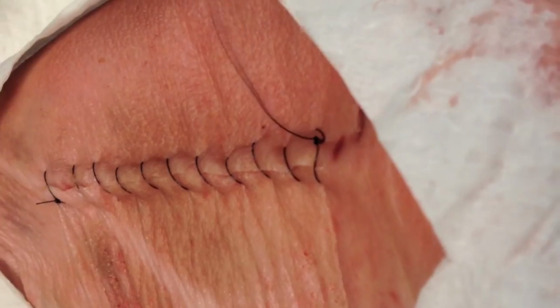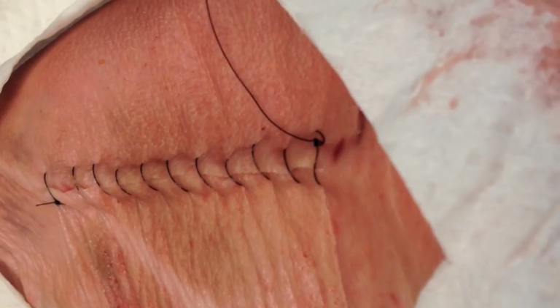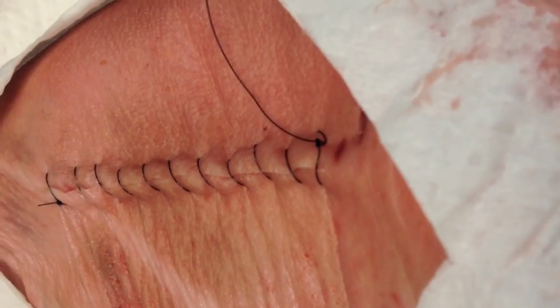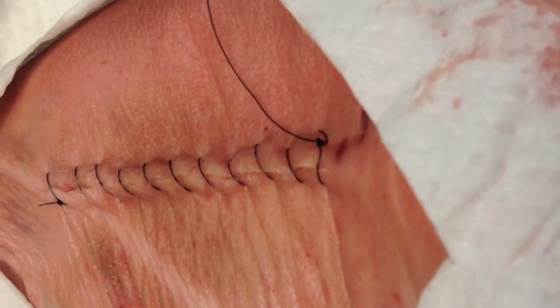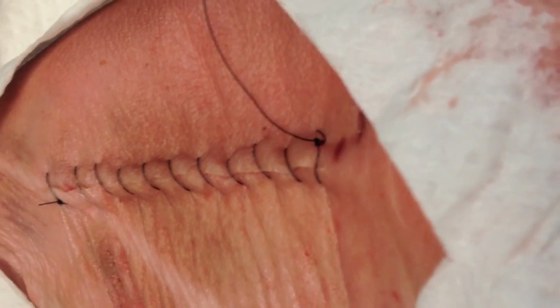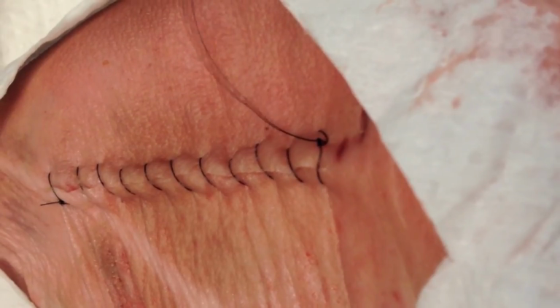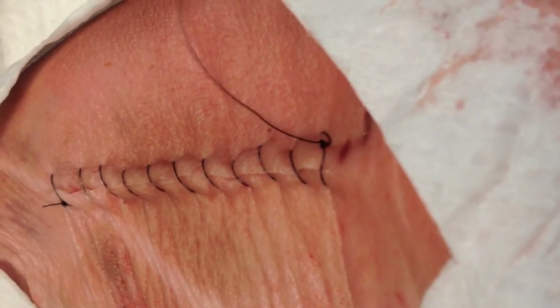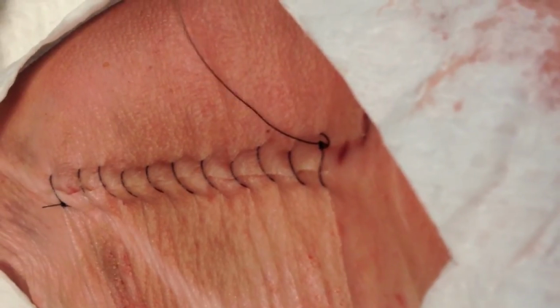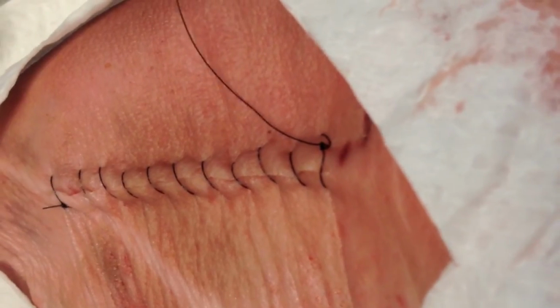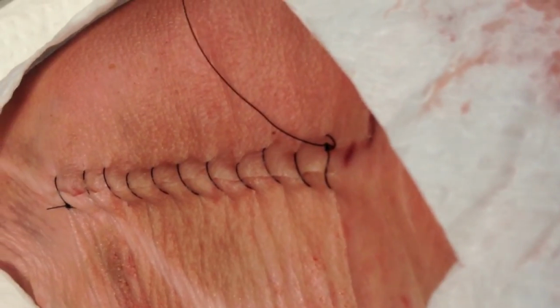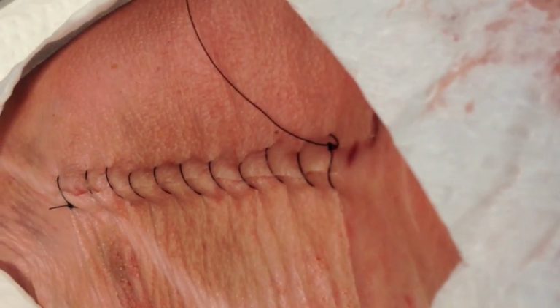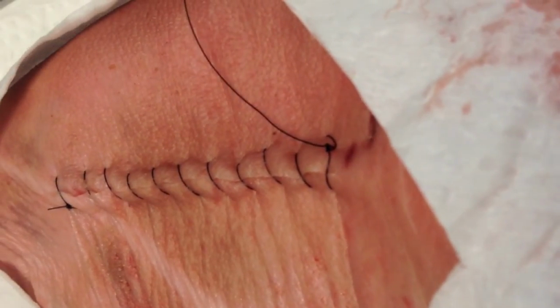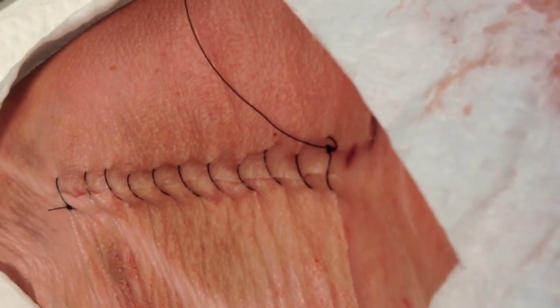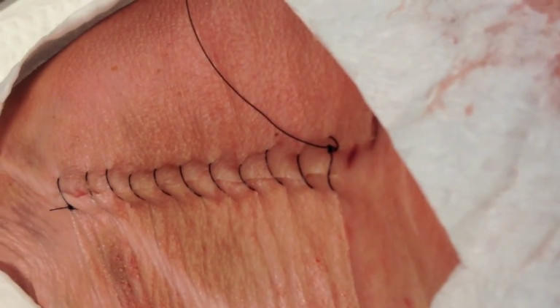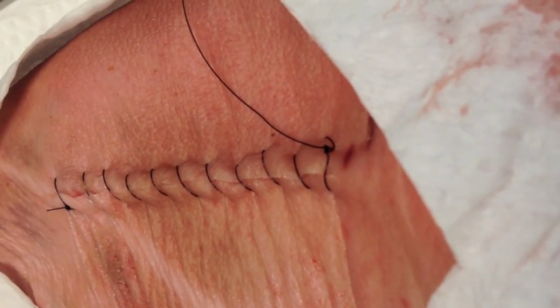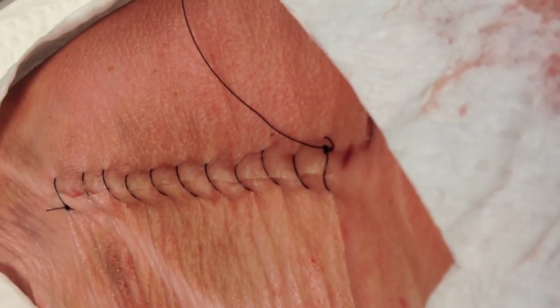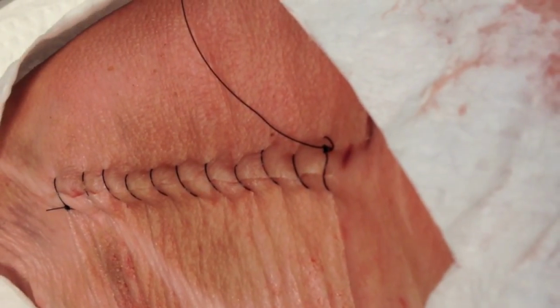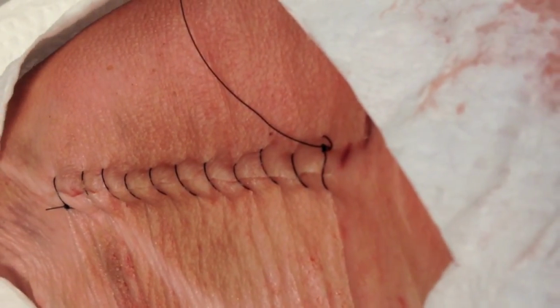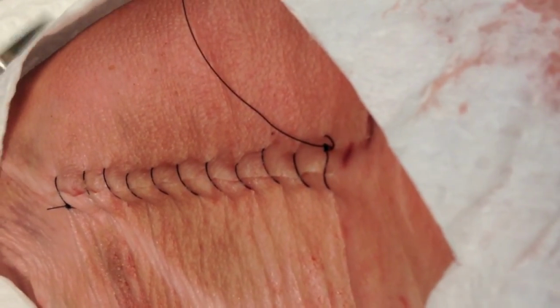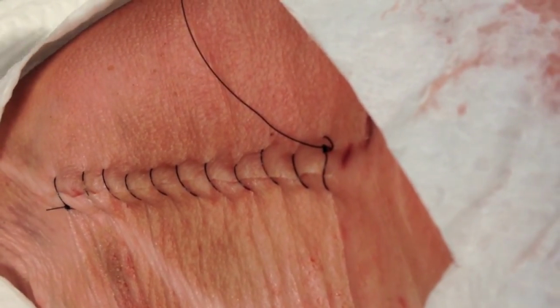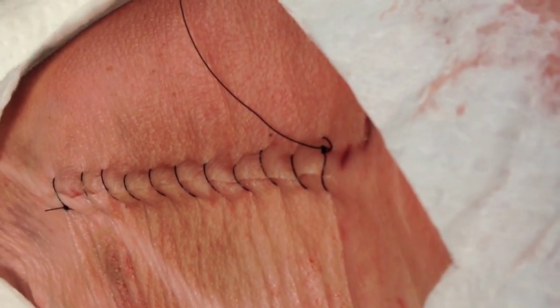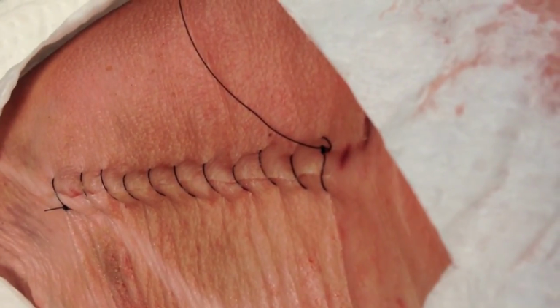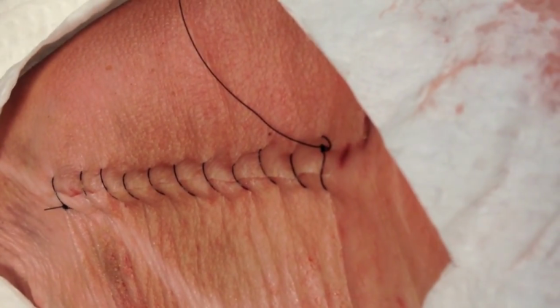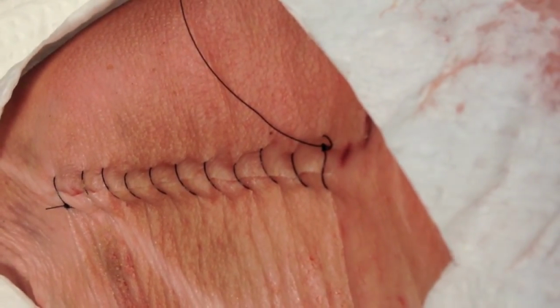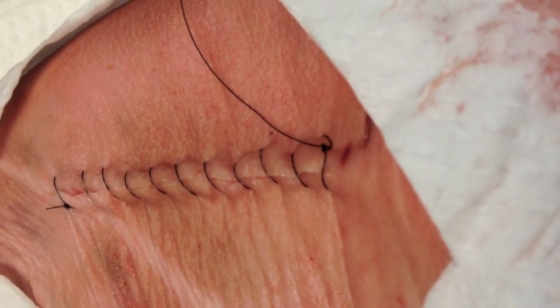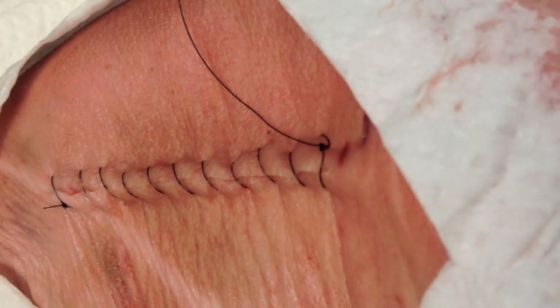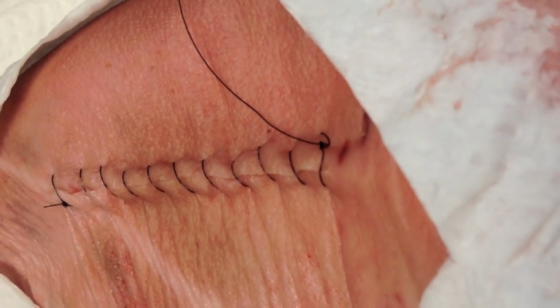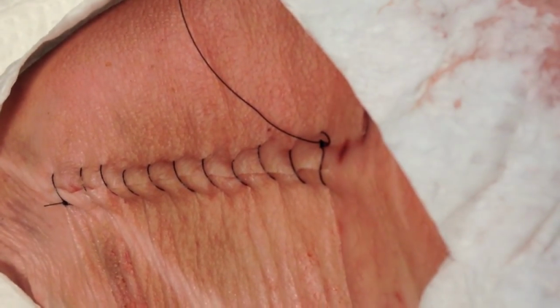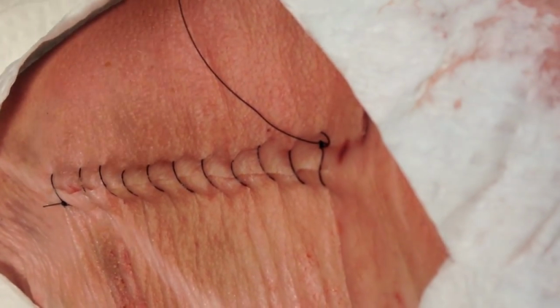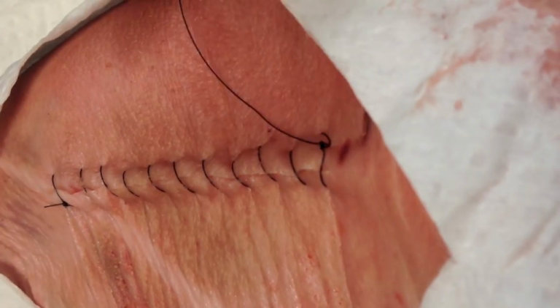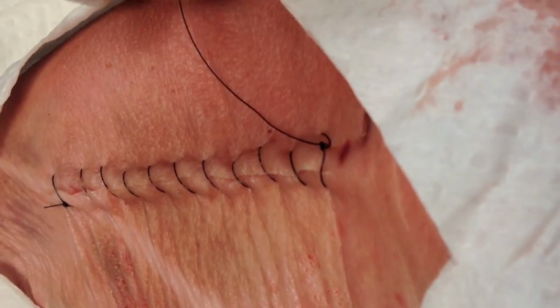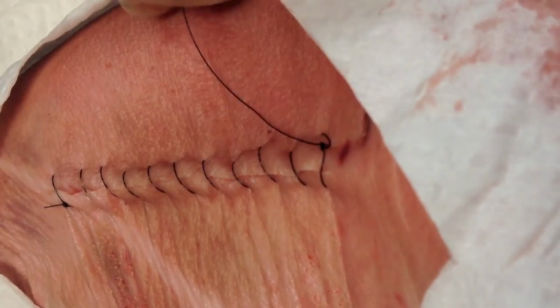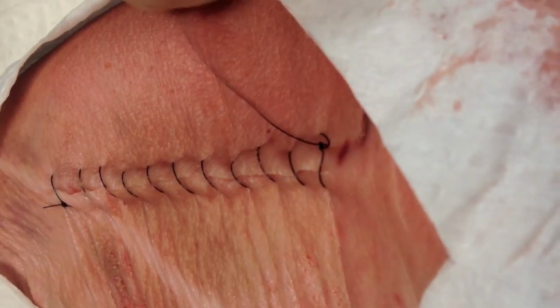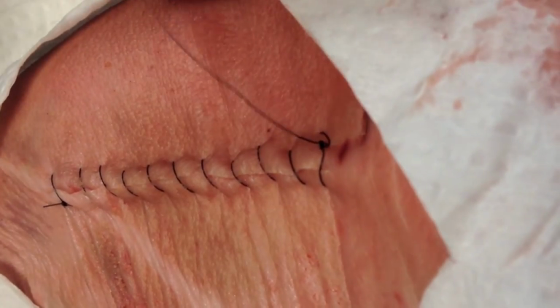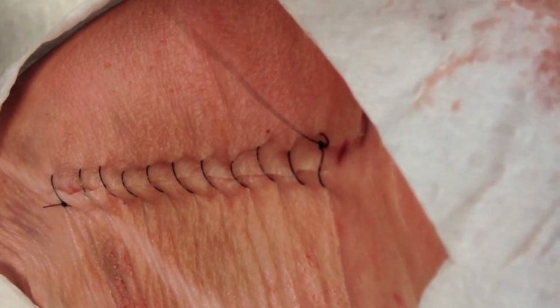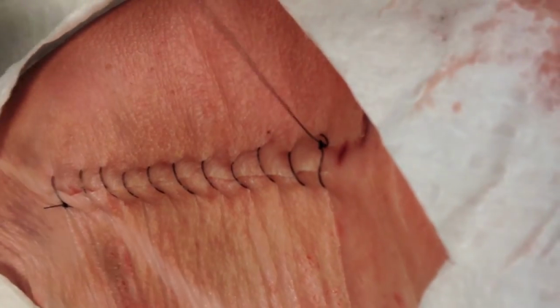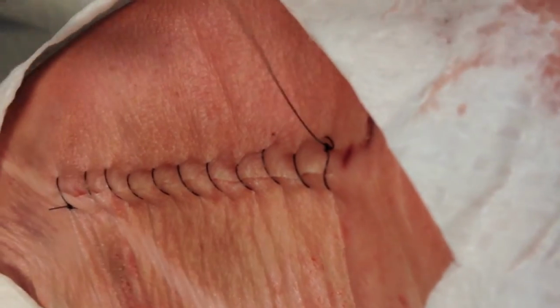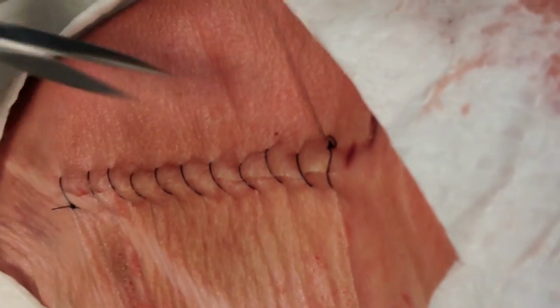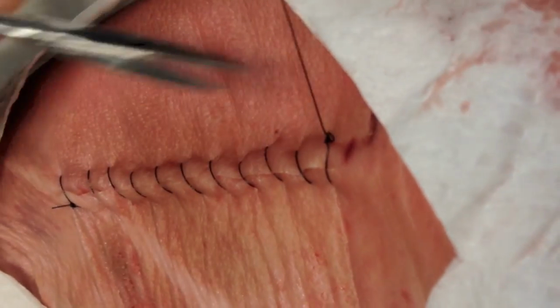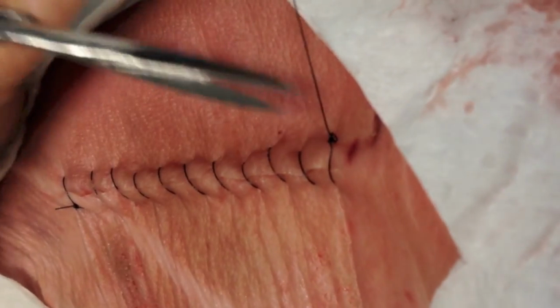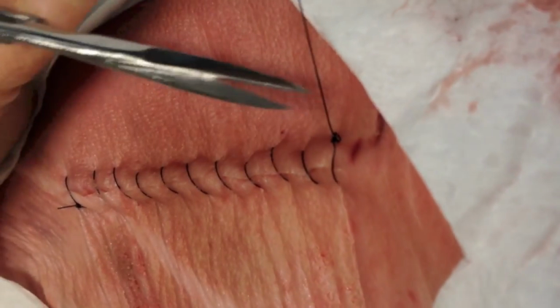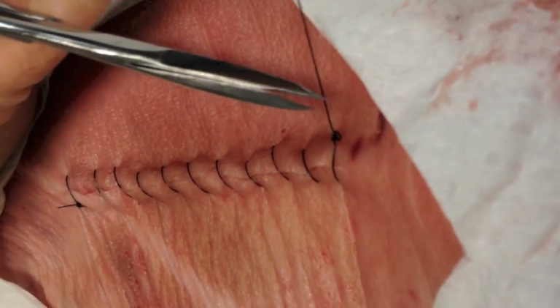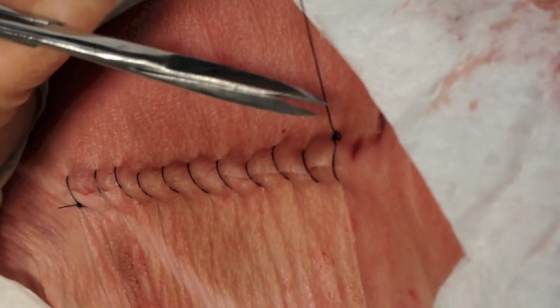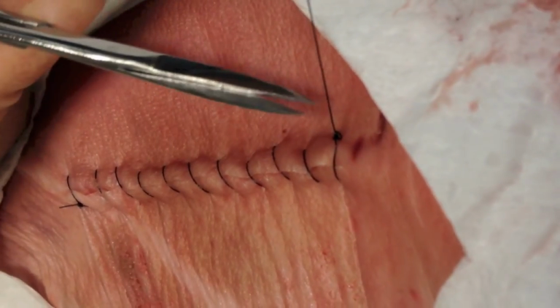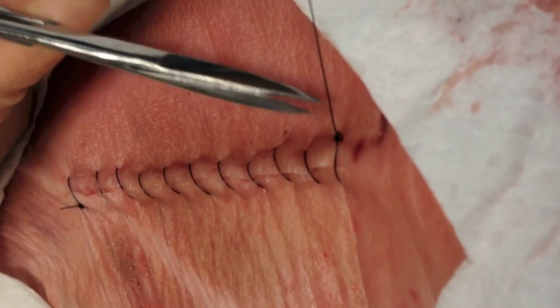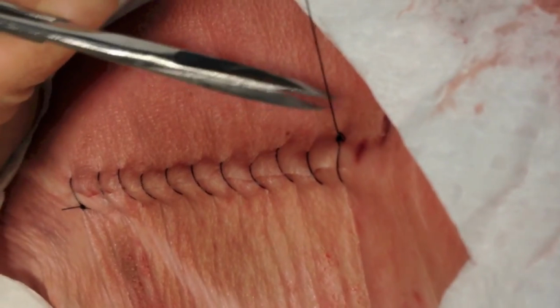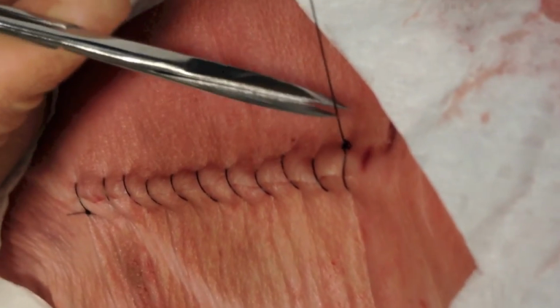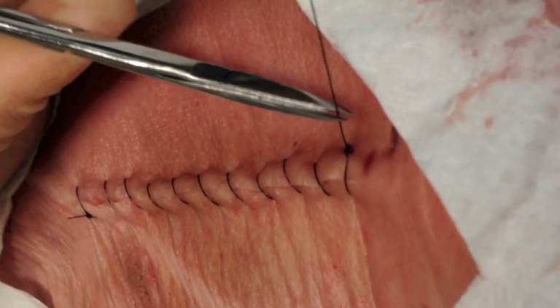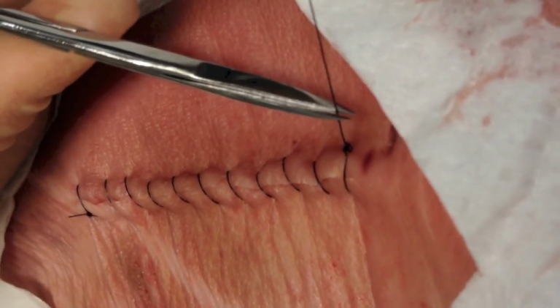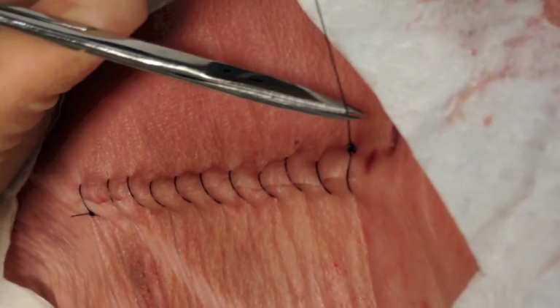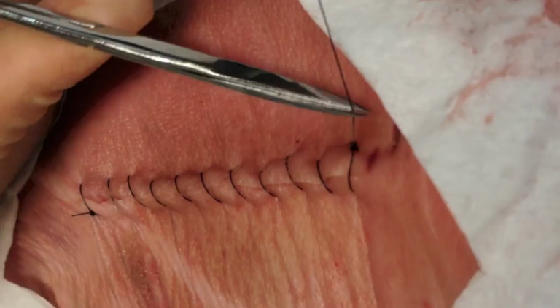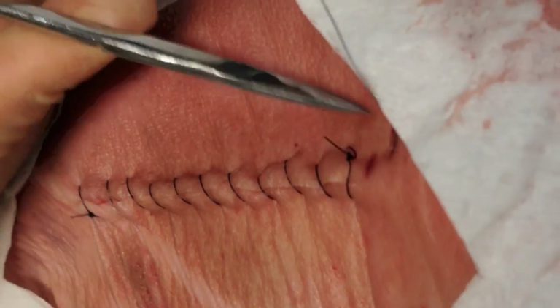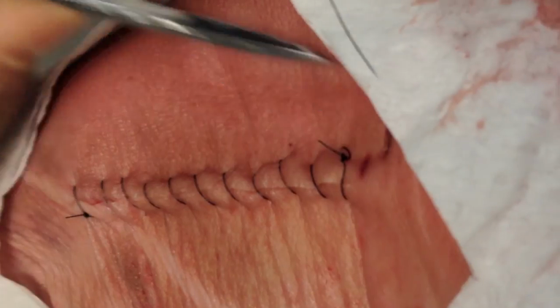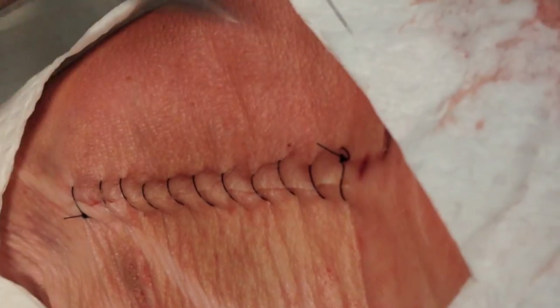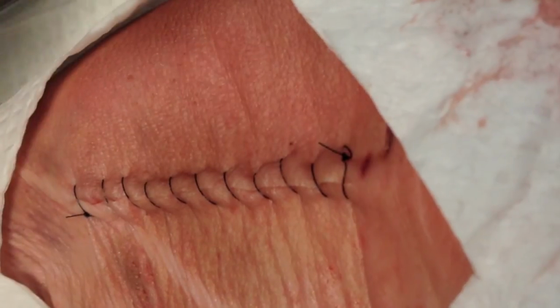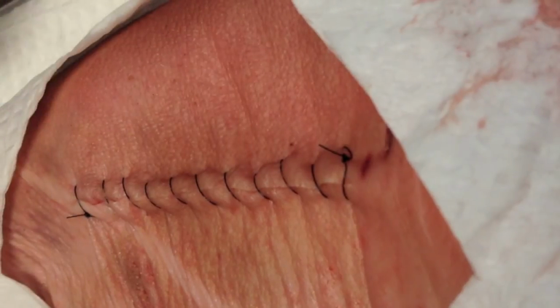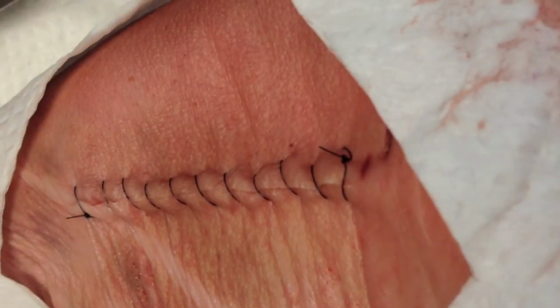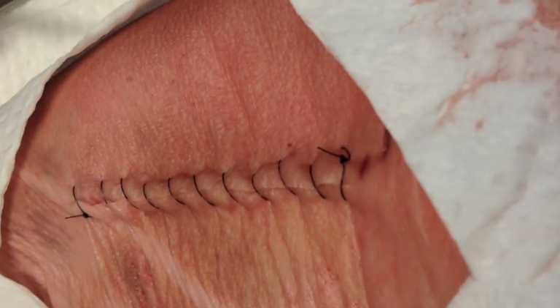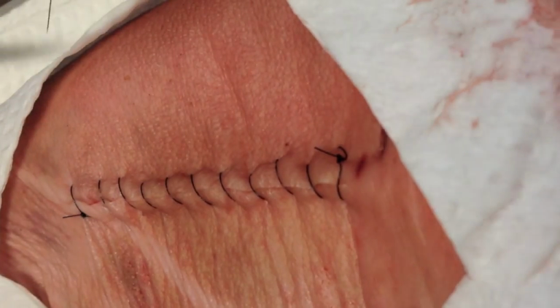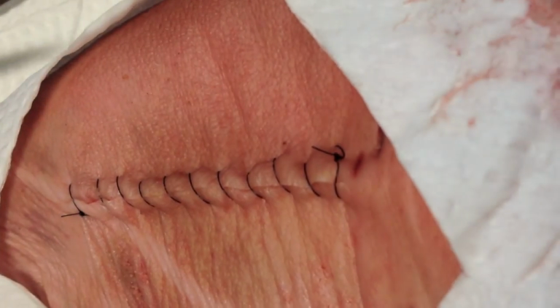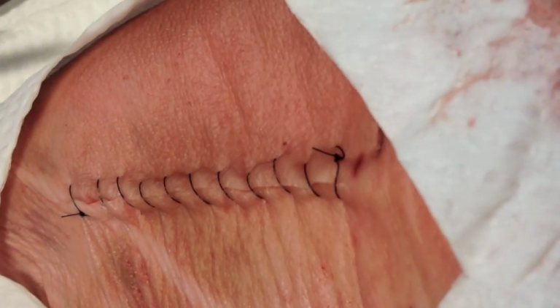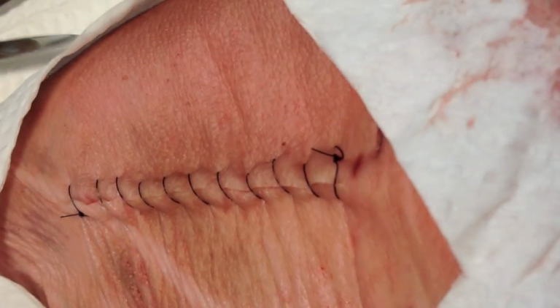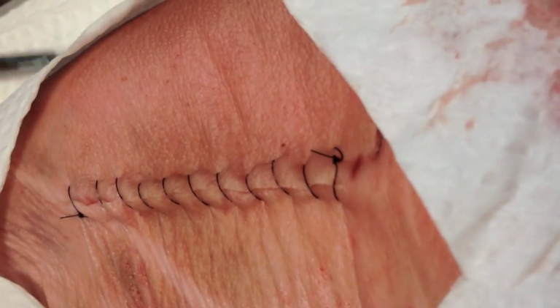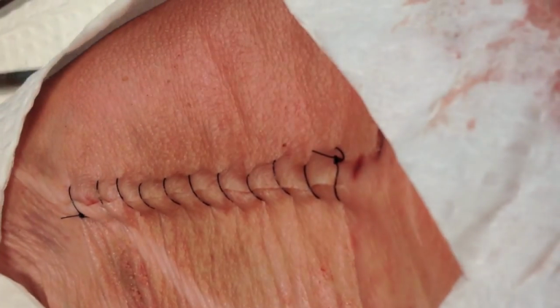And that's going to give you your continuous percutaneous suture closure. Cut the end and there you go.